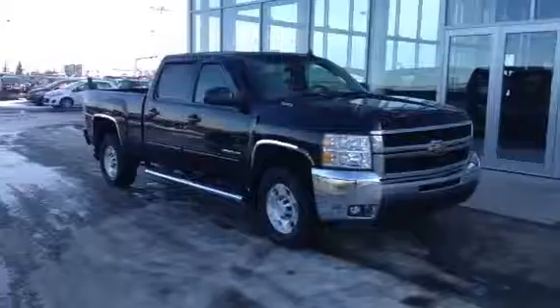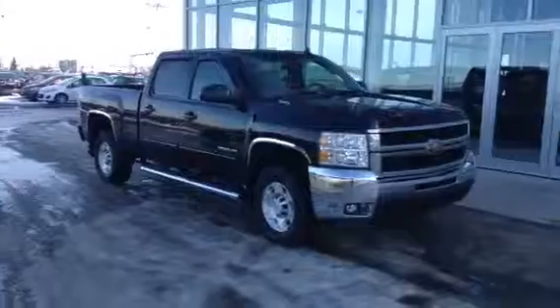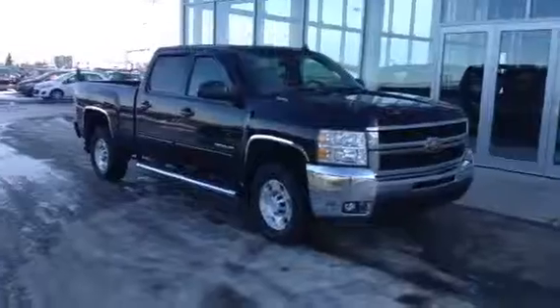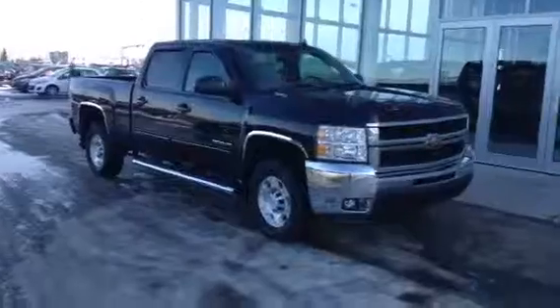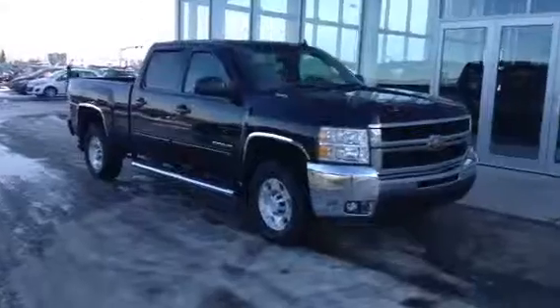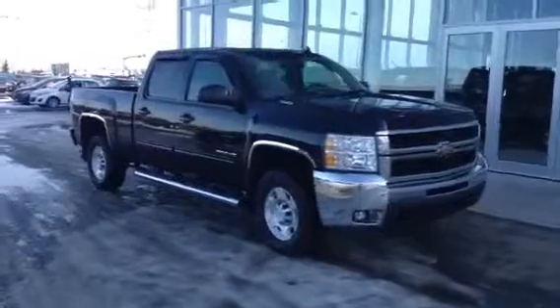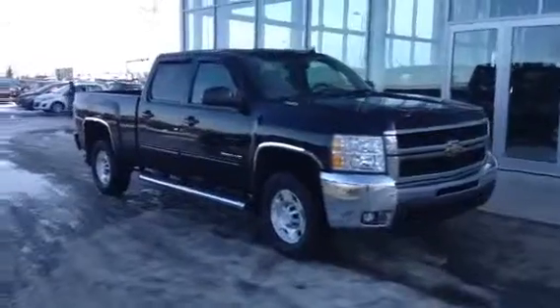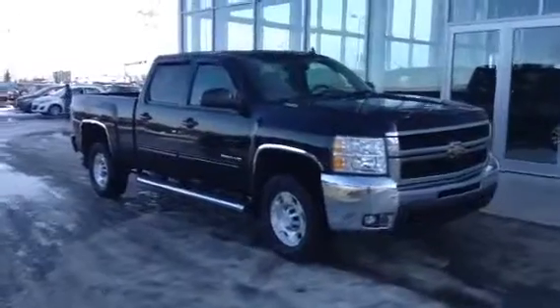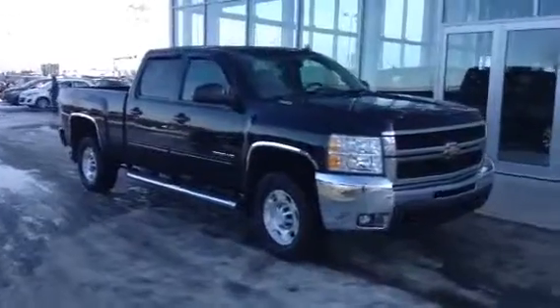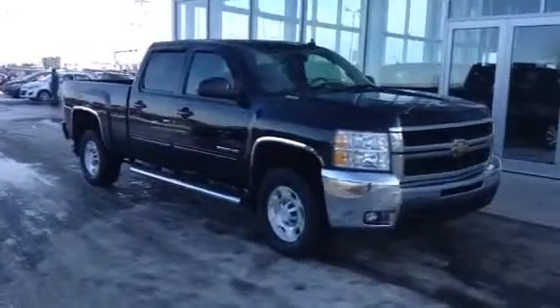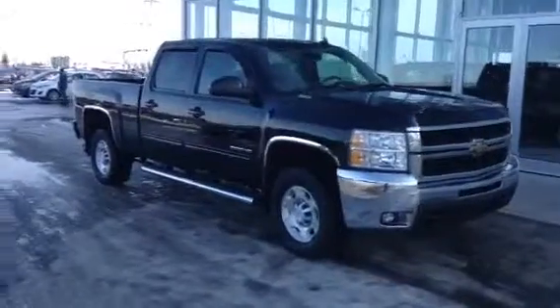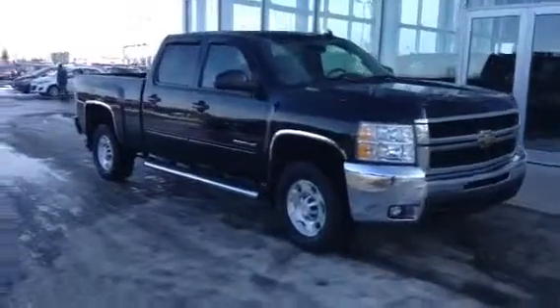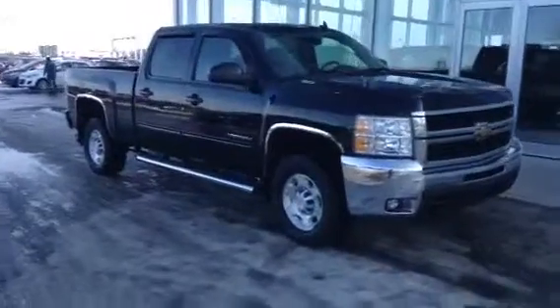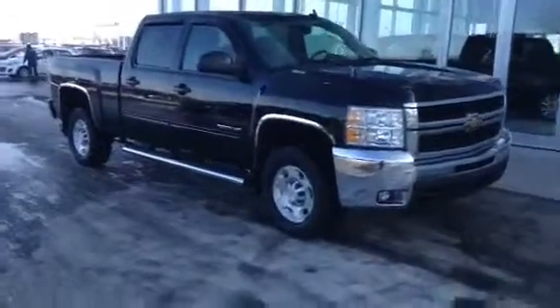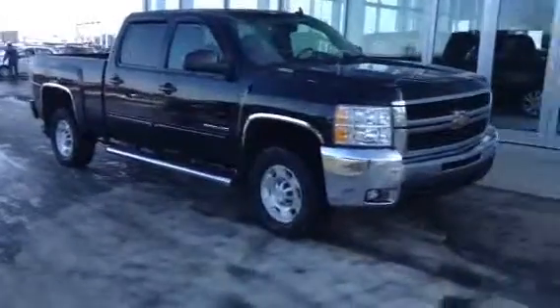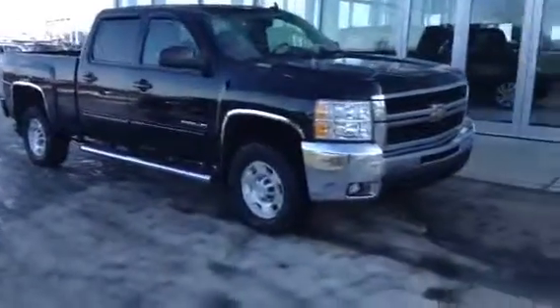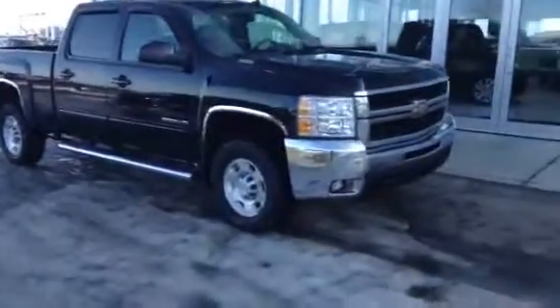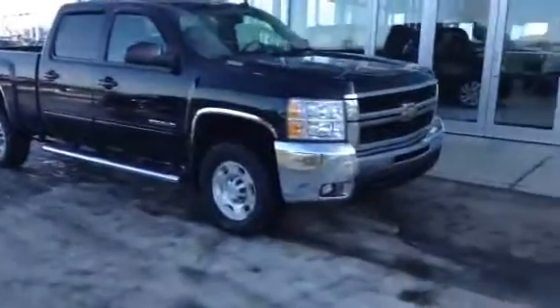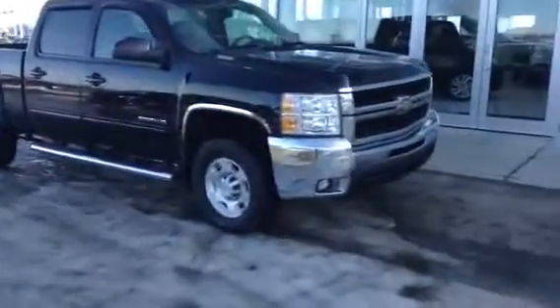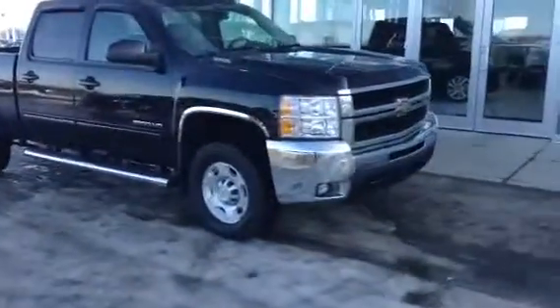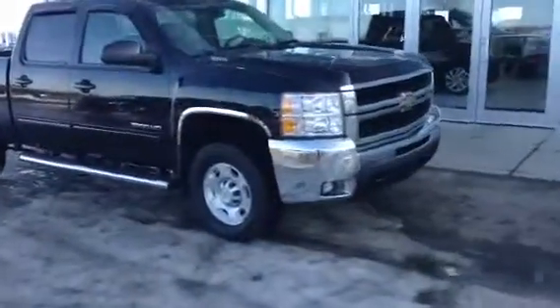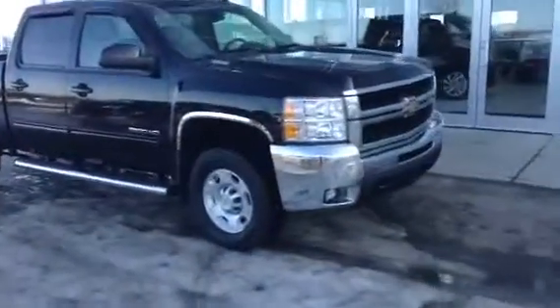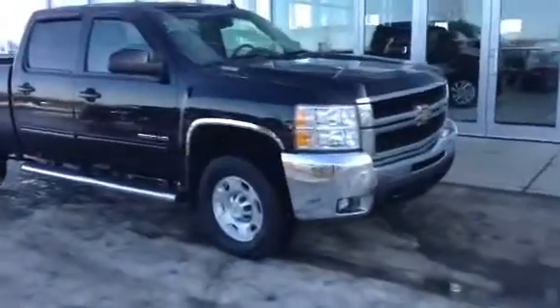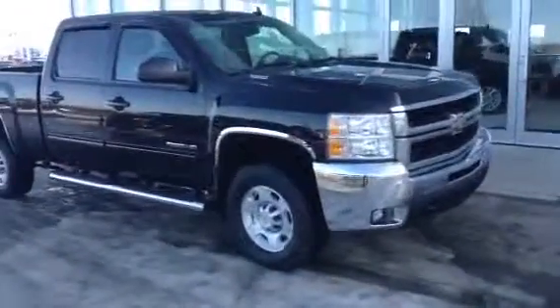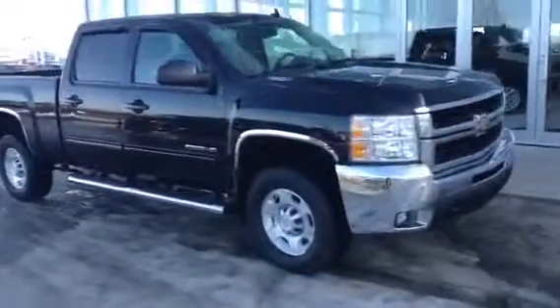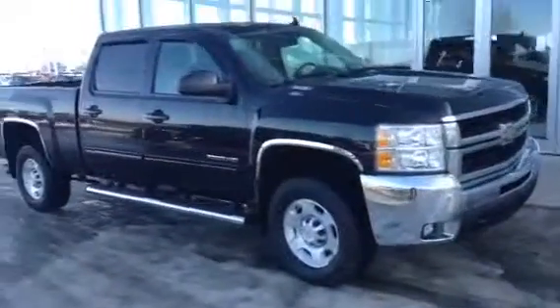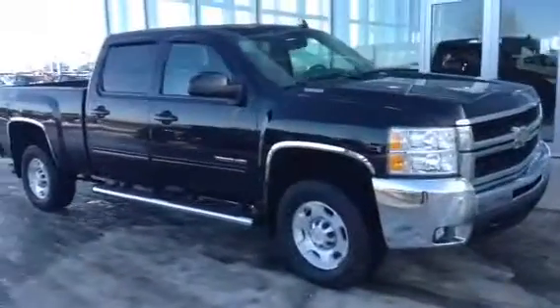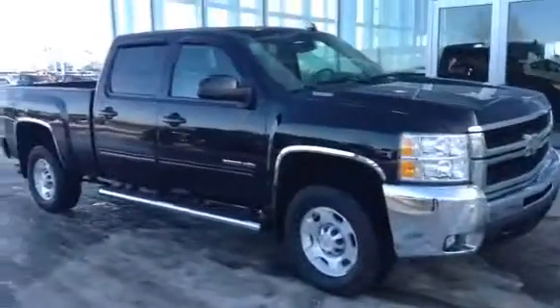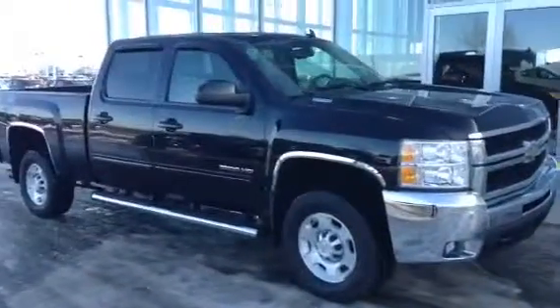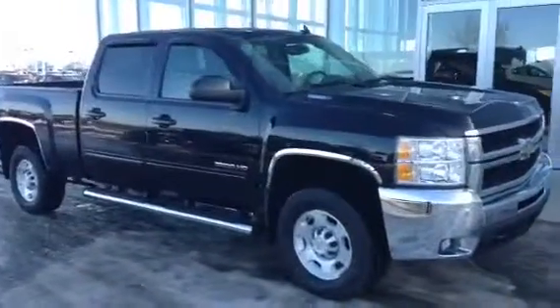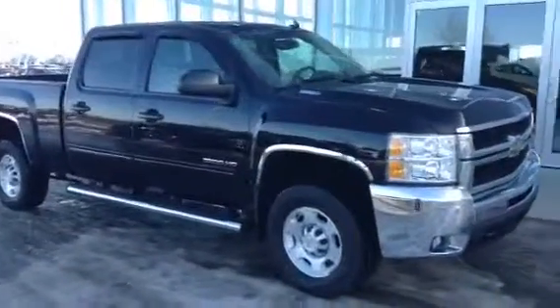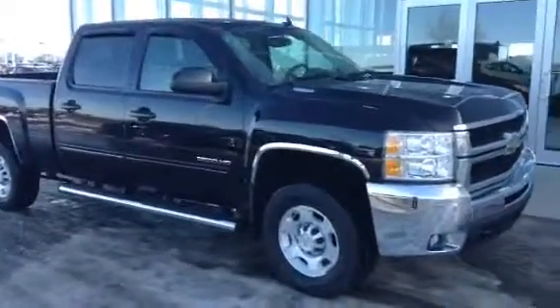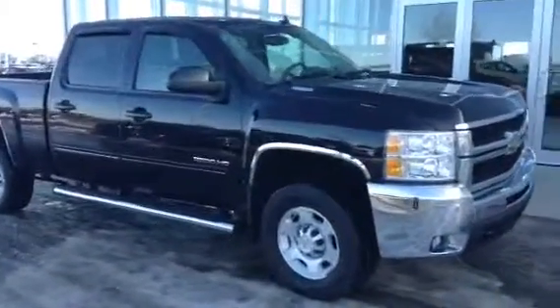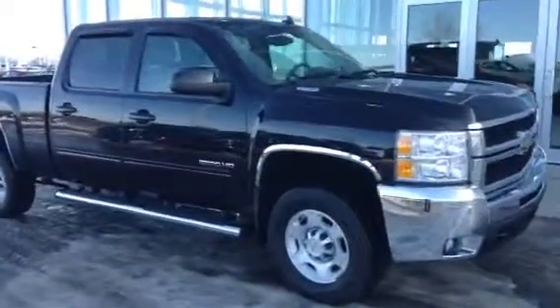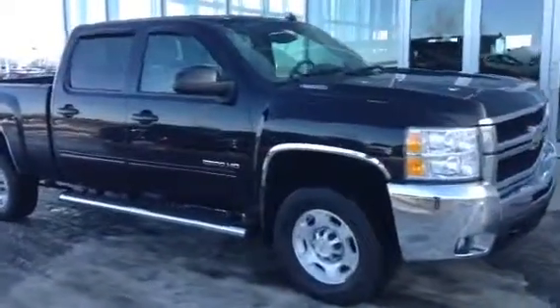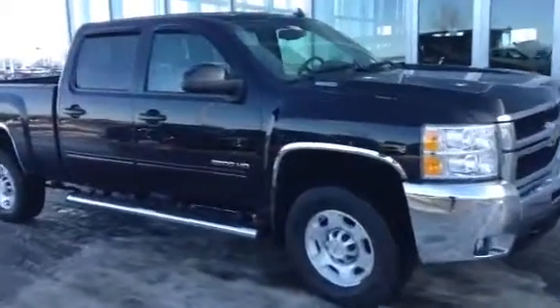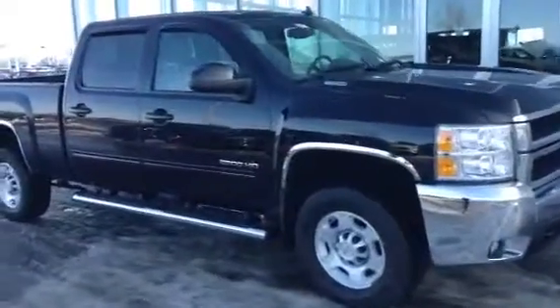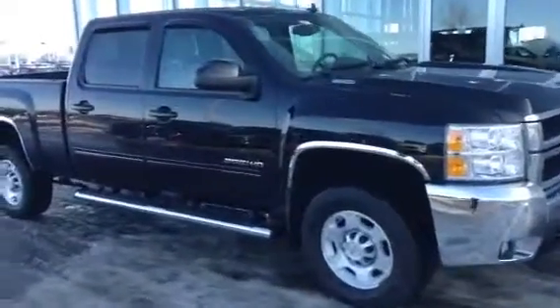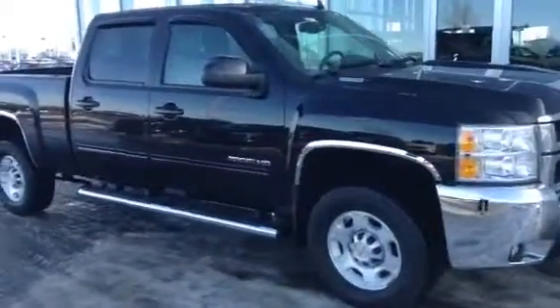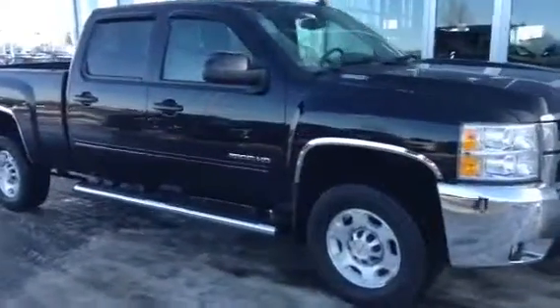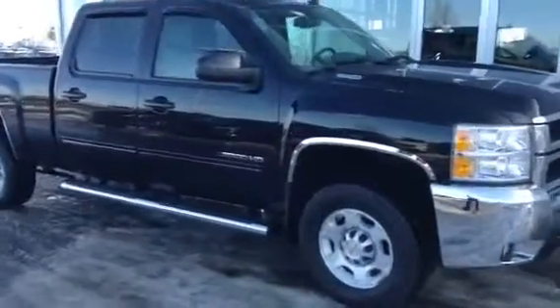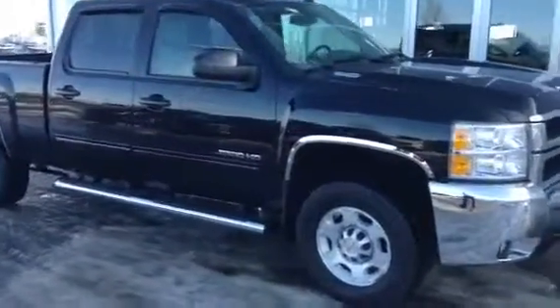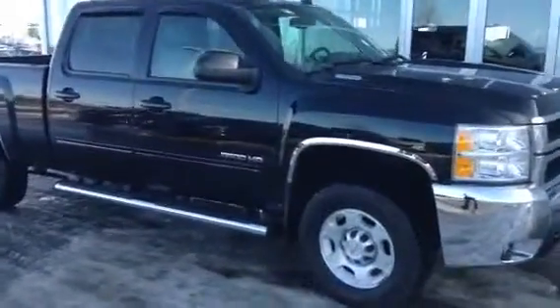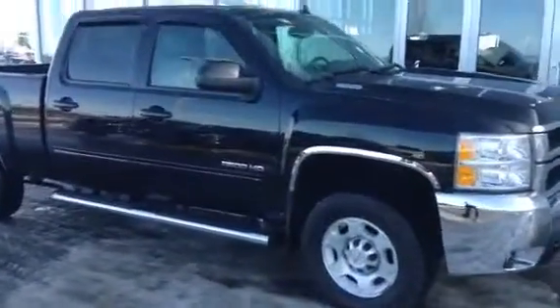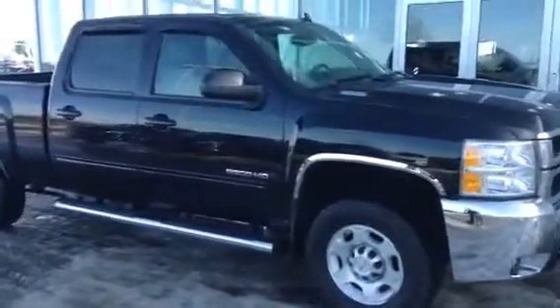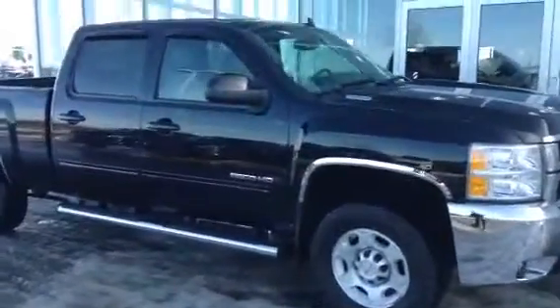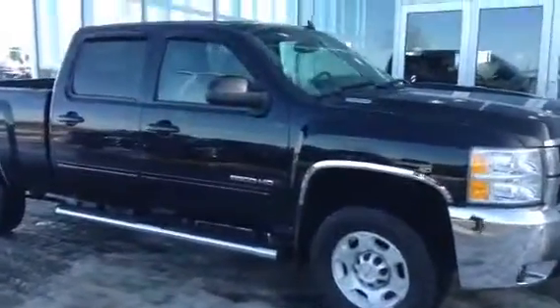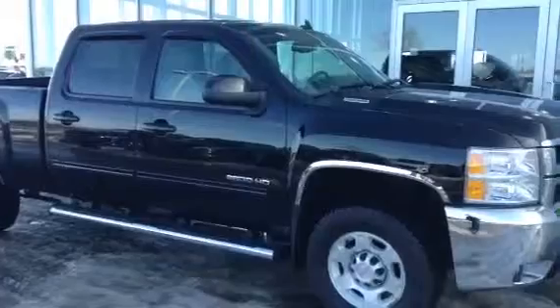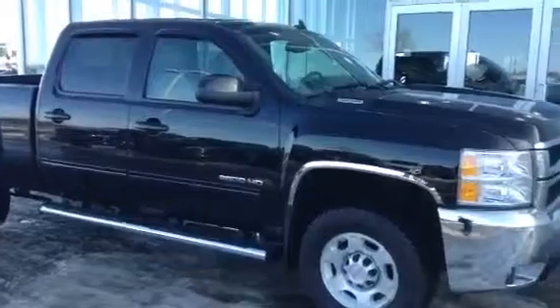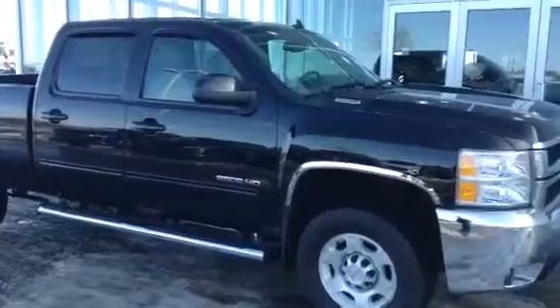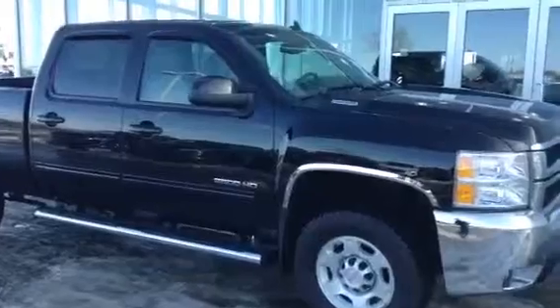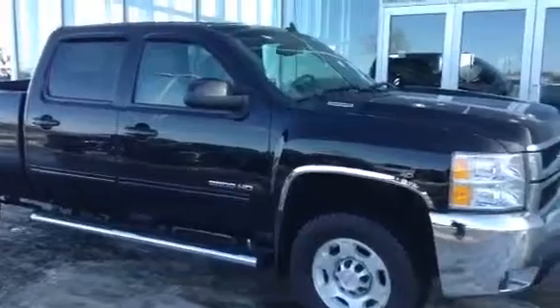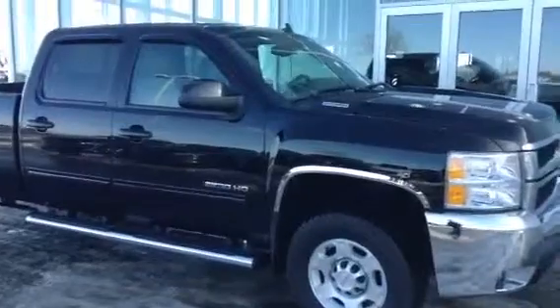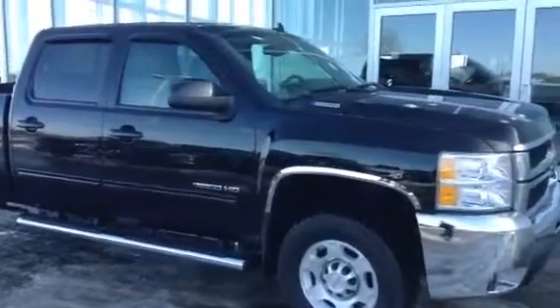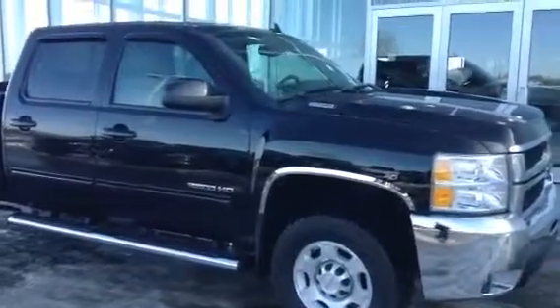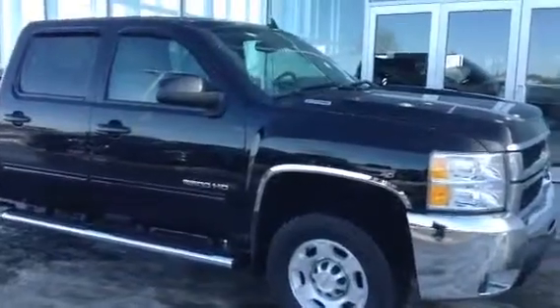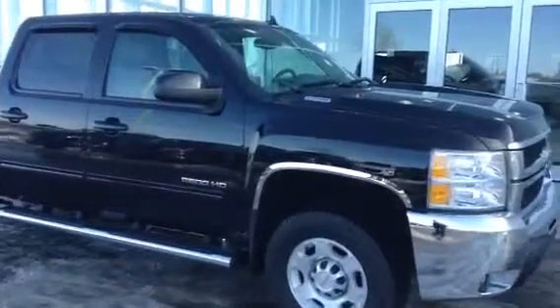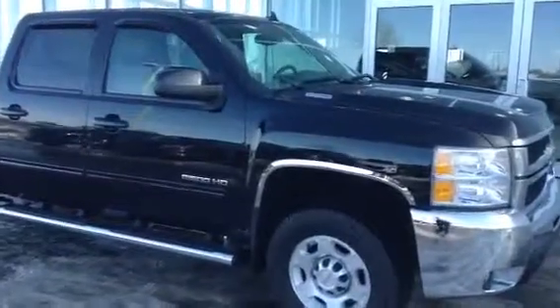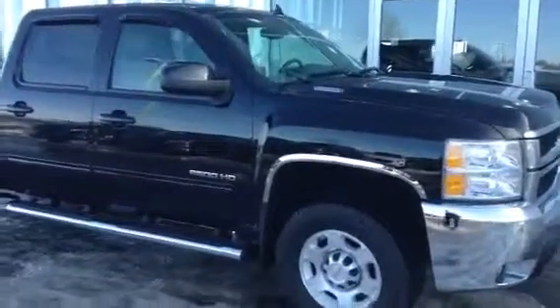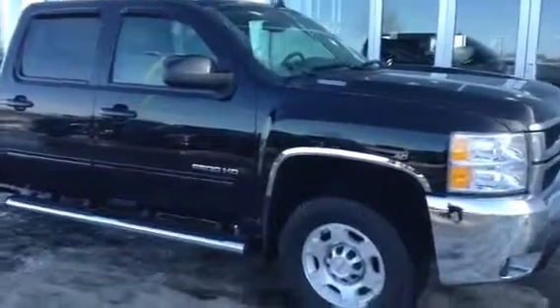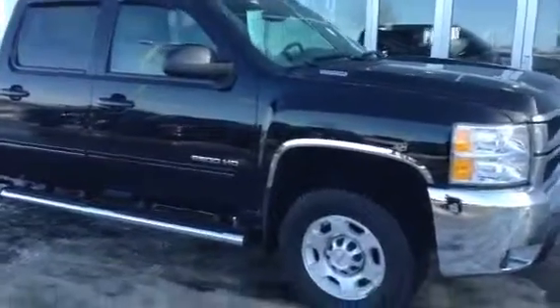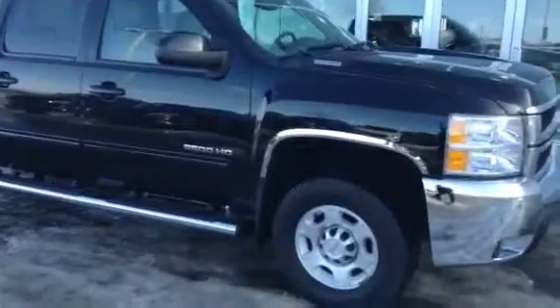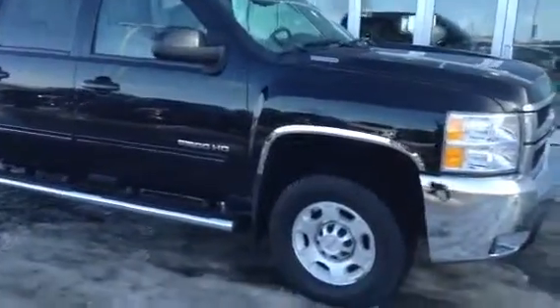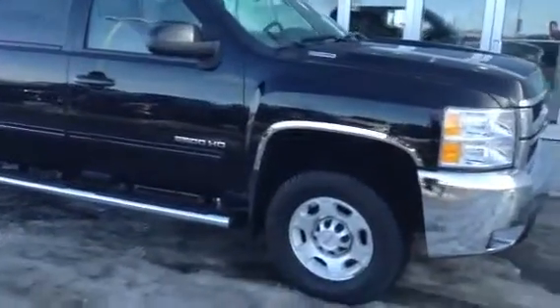Hey Al, Josh Gutman here from LA Mazda. I just wanted to send you a video walk-around of the 2500 AHZ Silverado you inquired on.